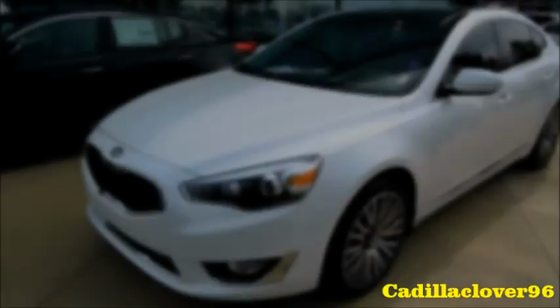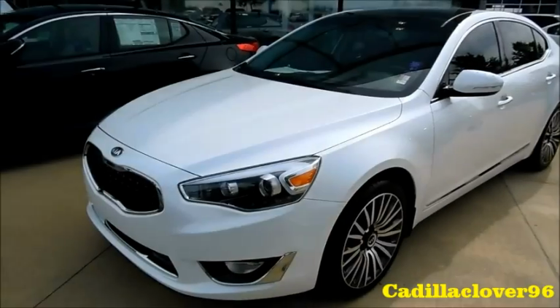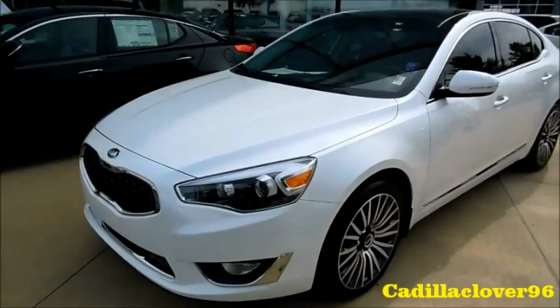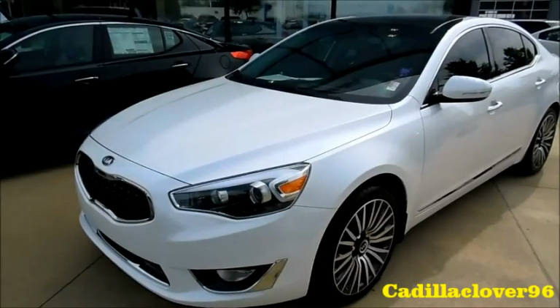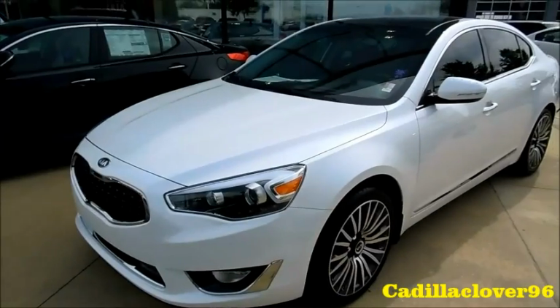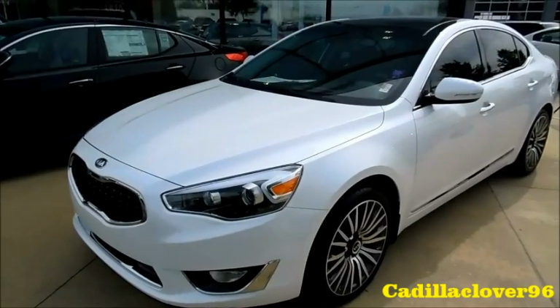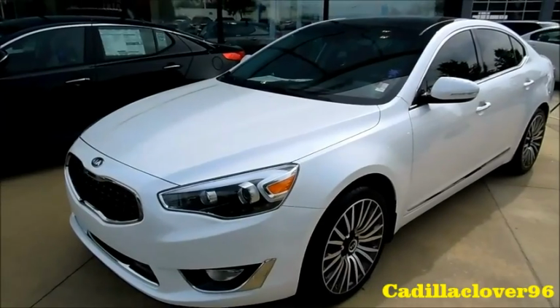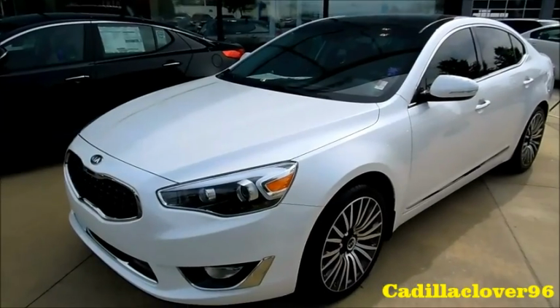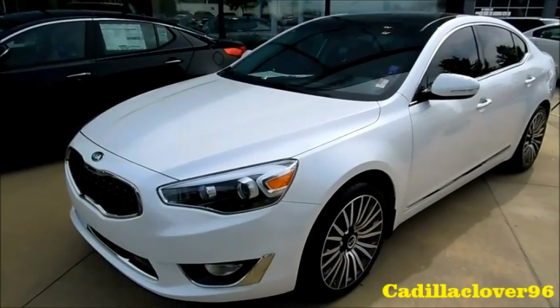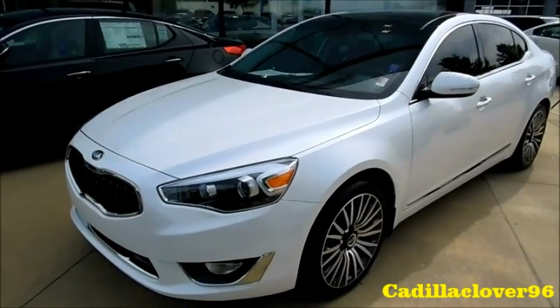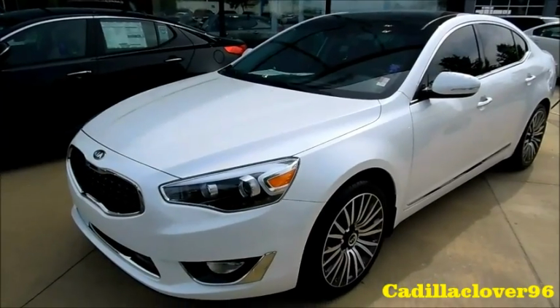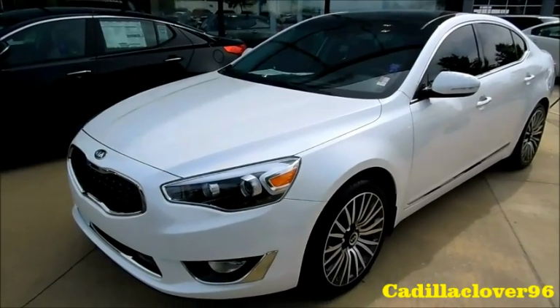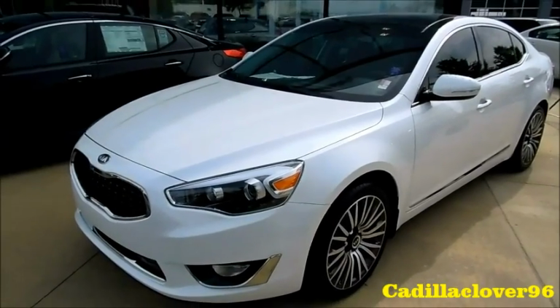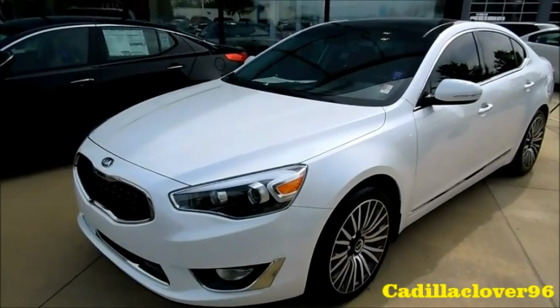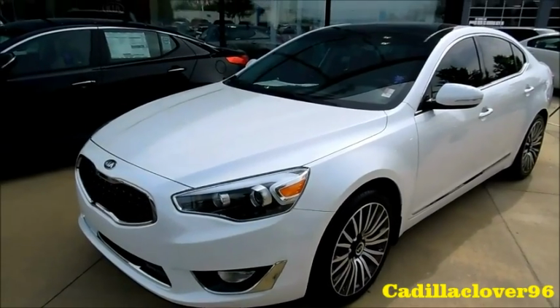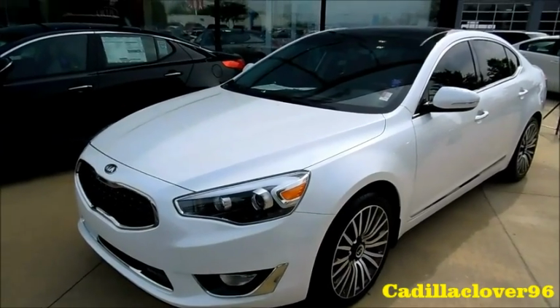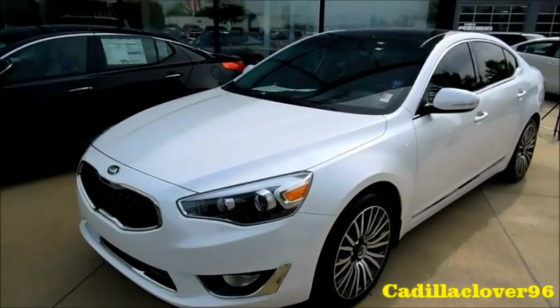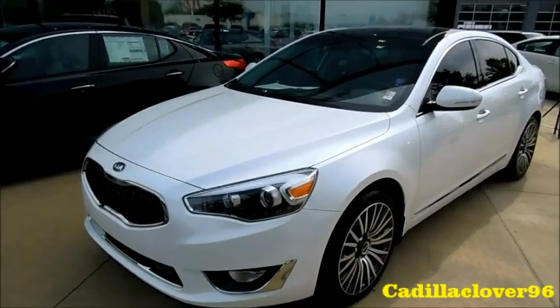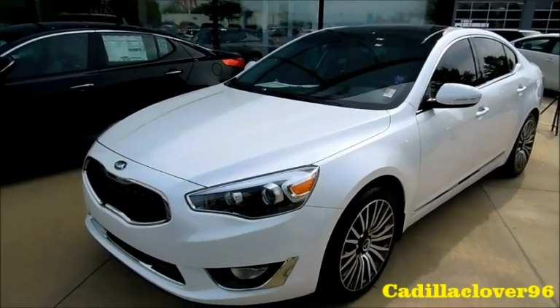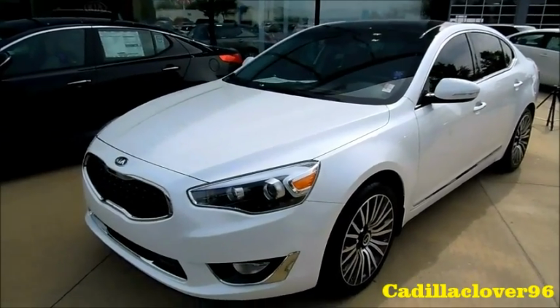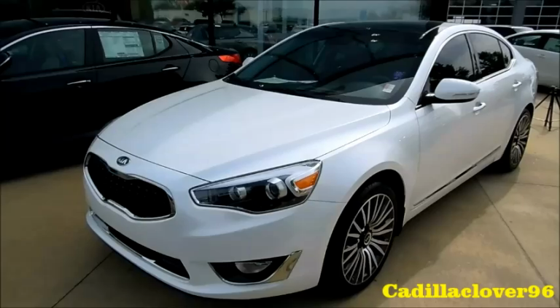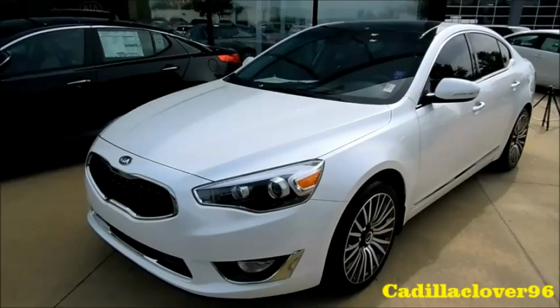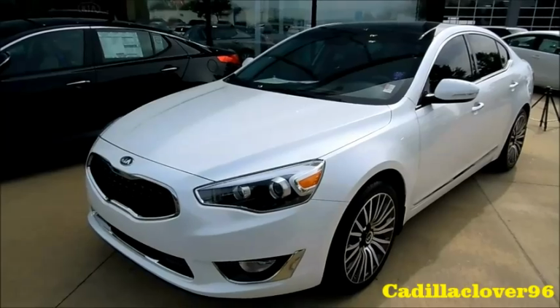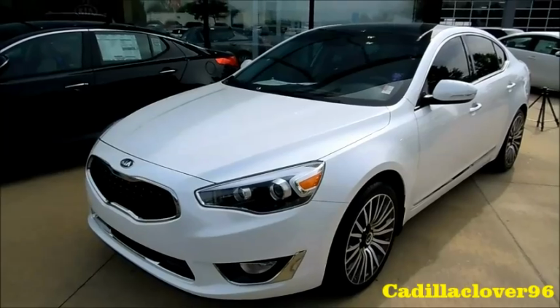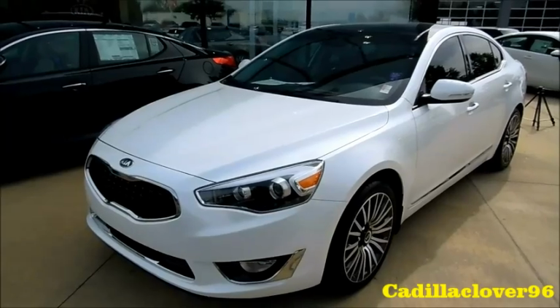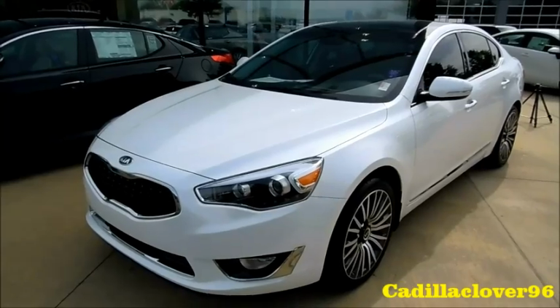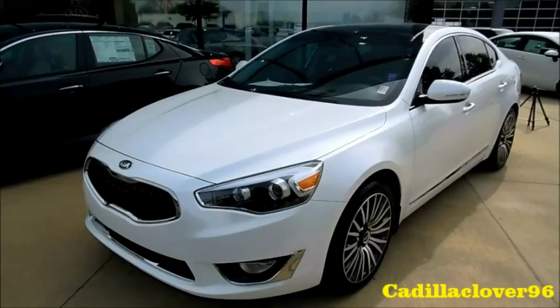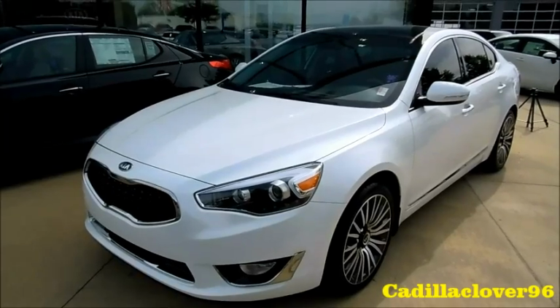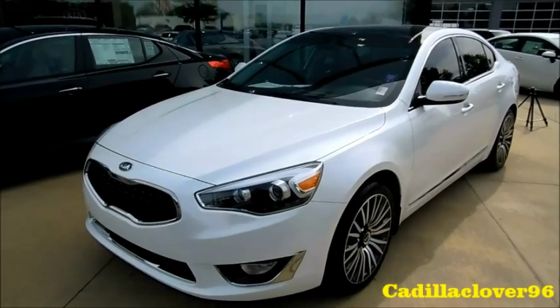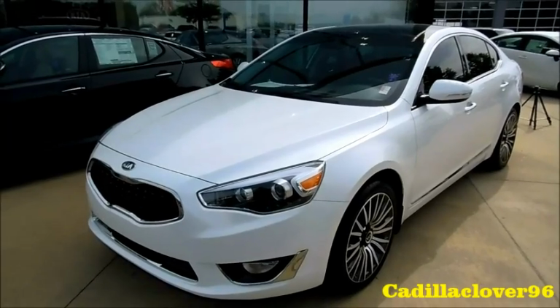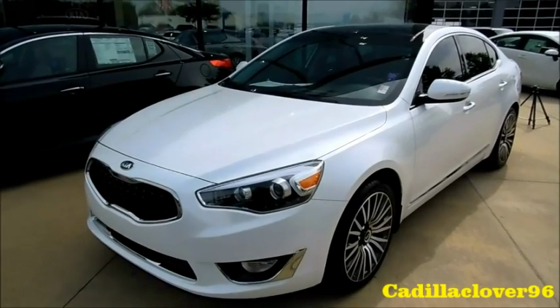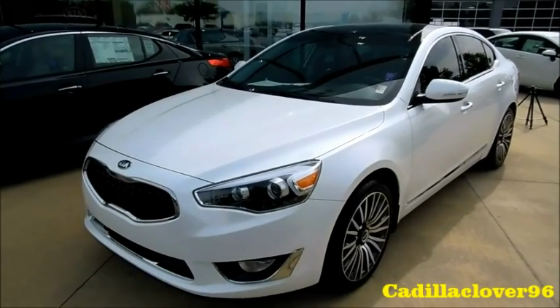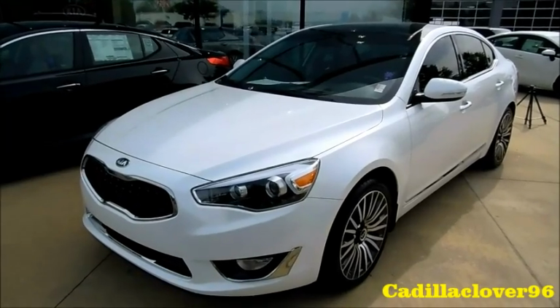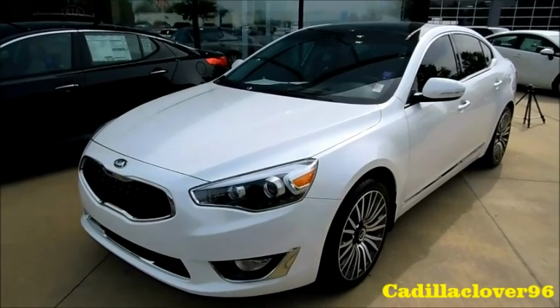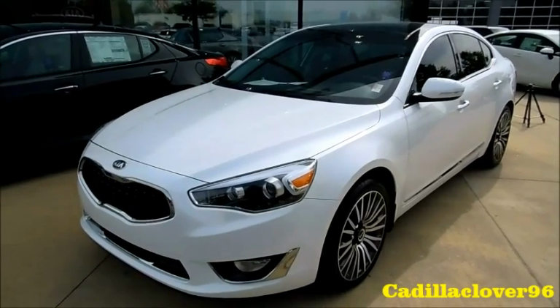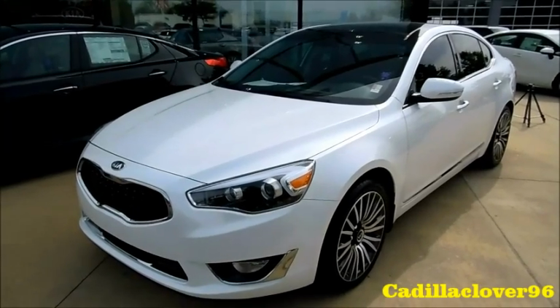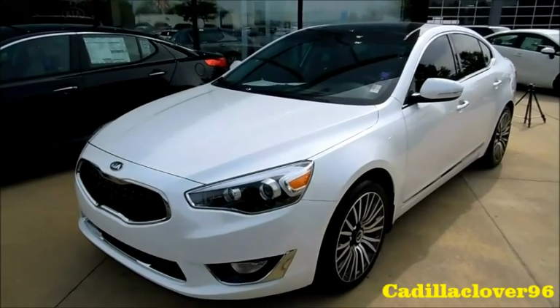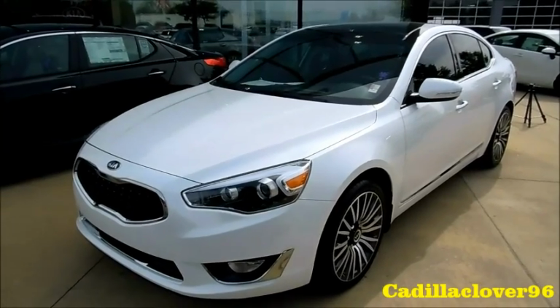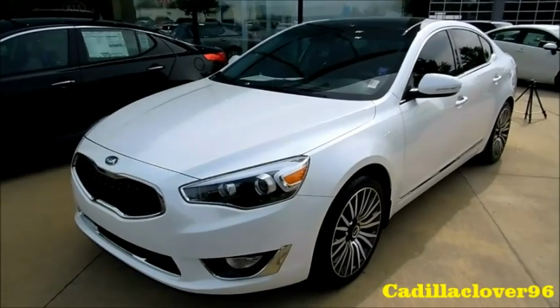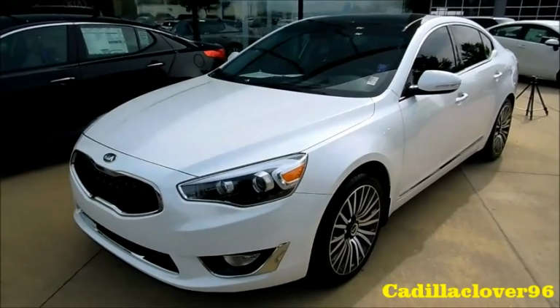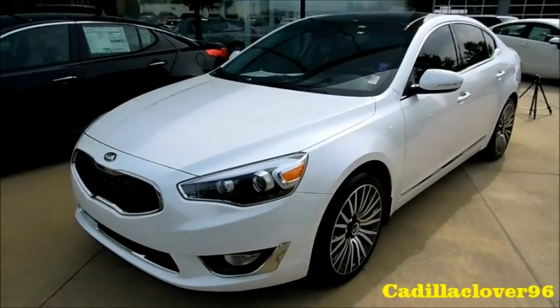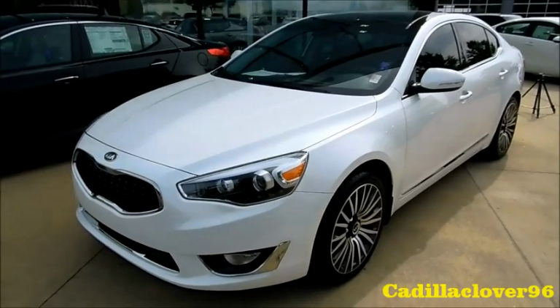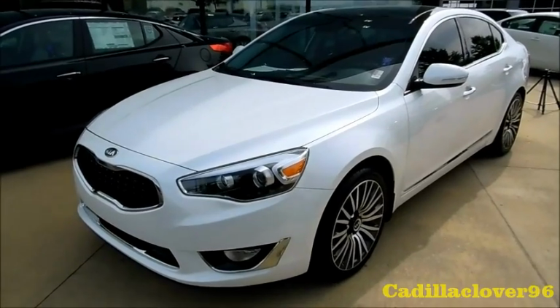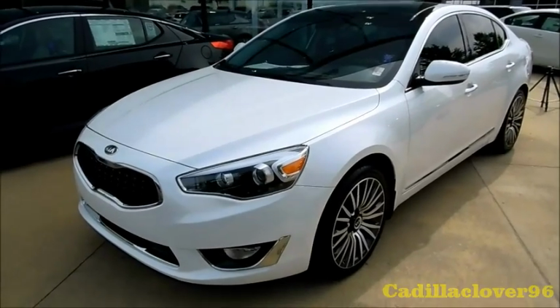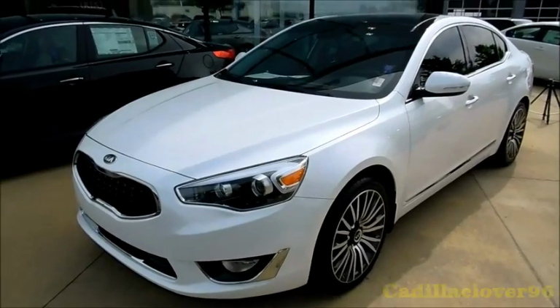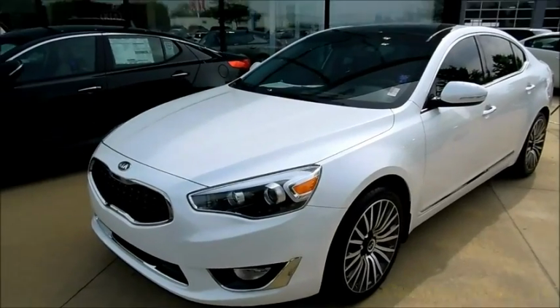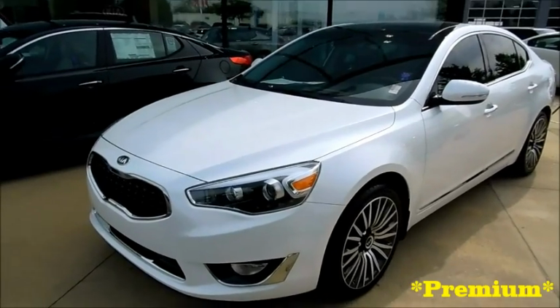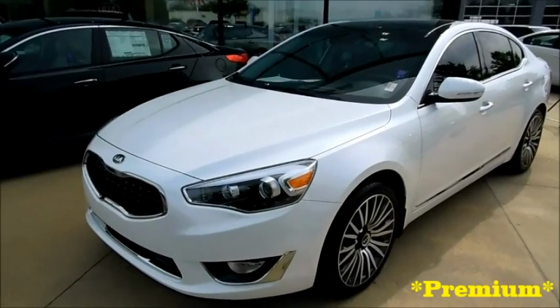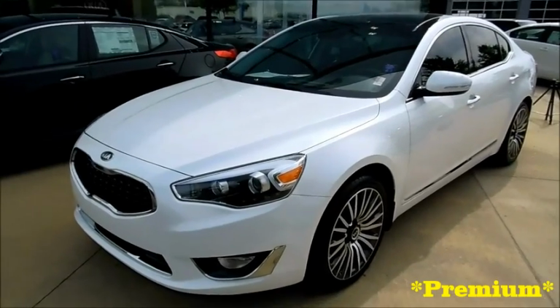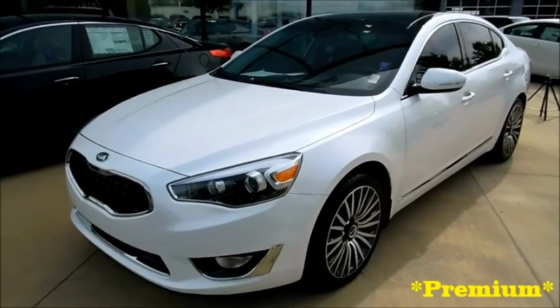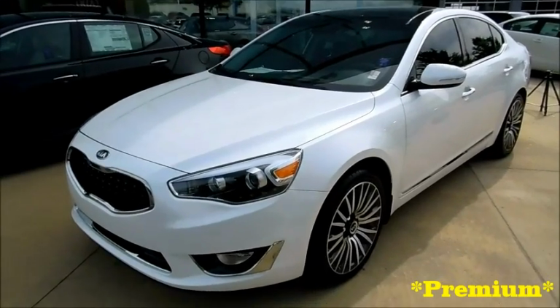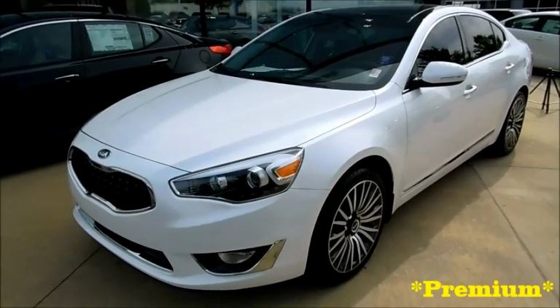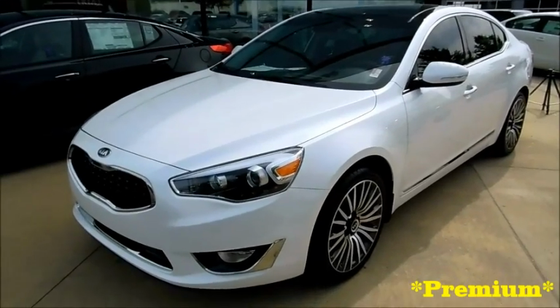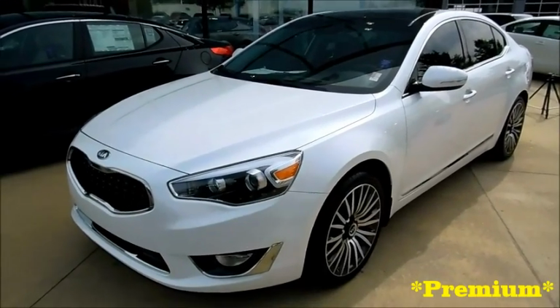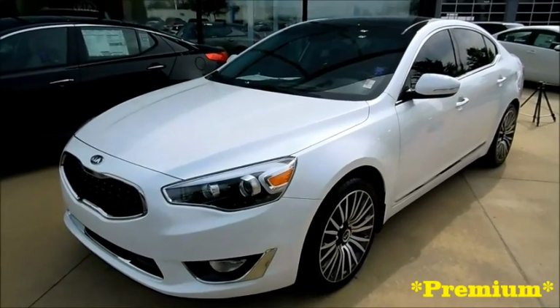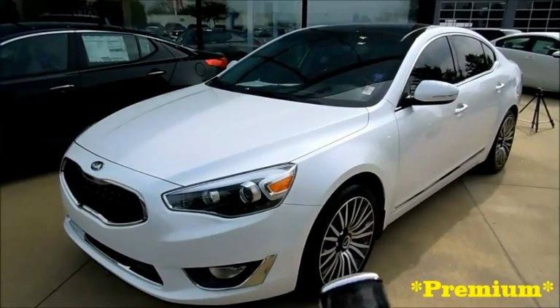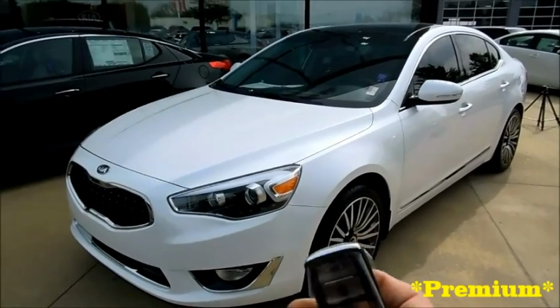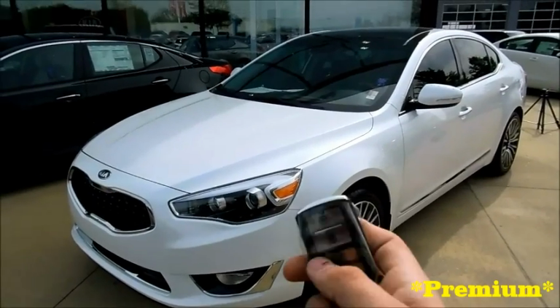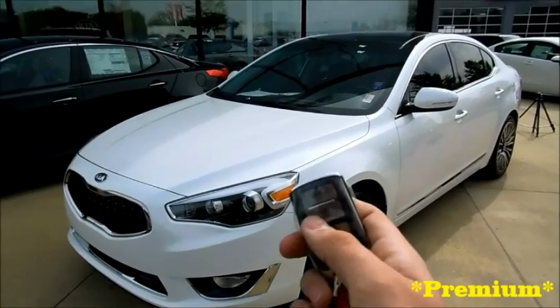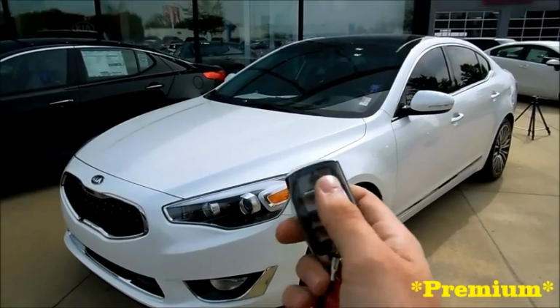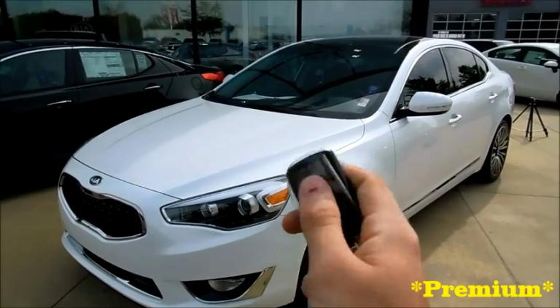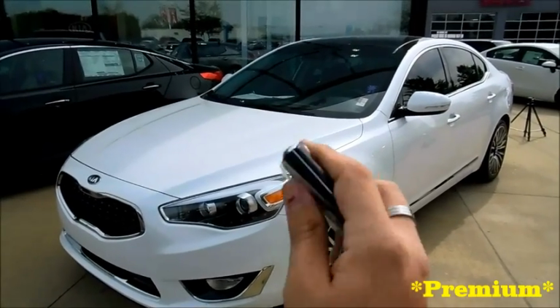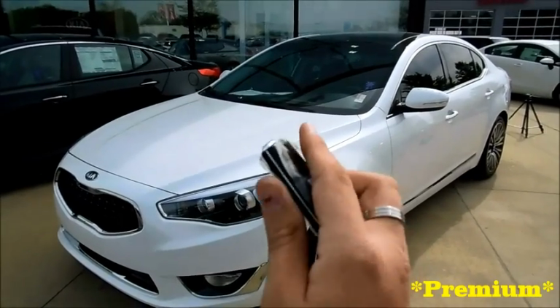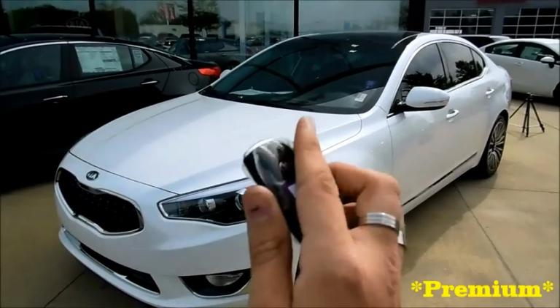I hope everybody enjoyed the walkthrough of the 2015 Kia Cadenza Limited. Like, comment, and subscribe today.